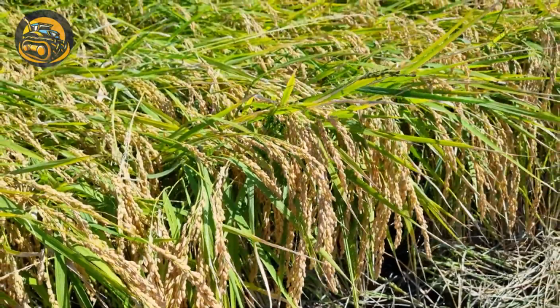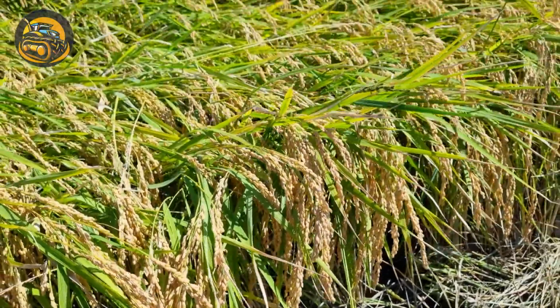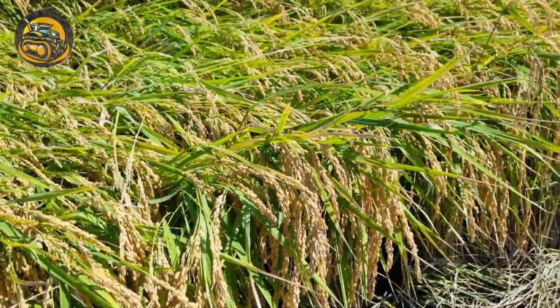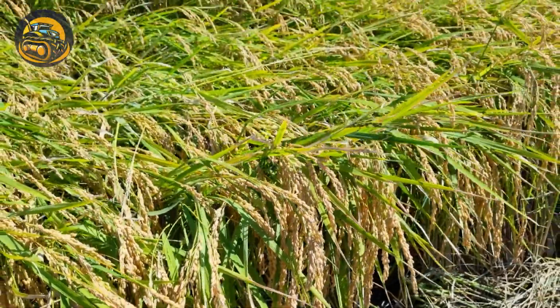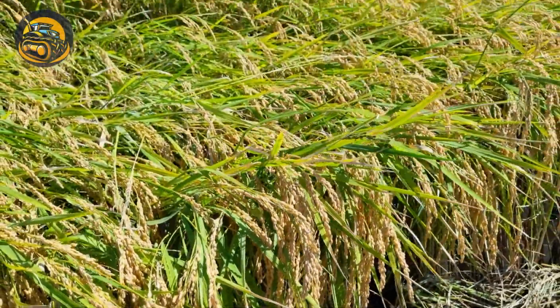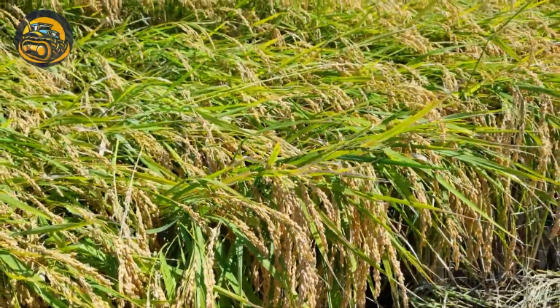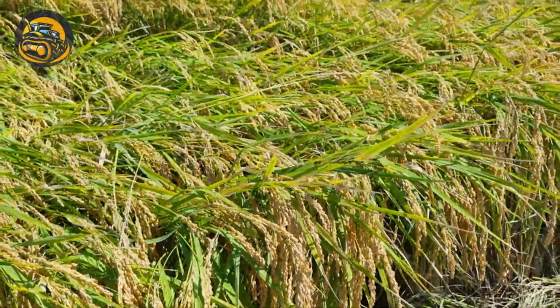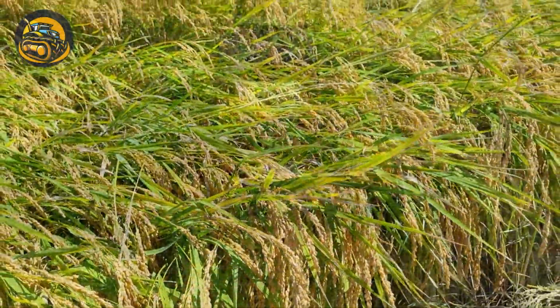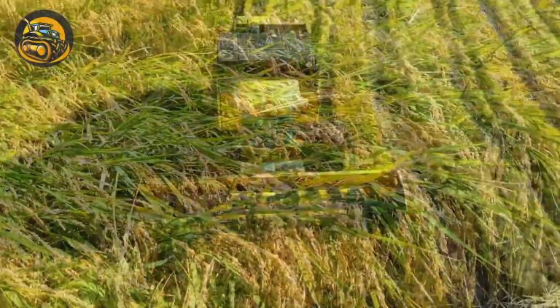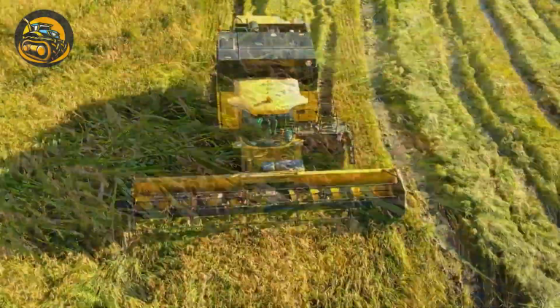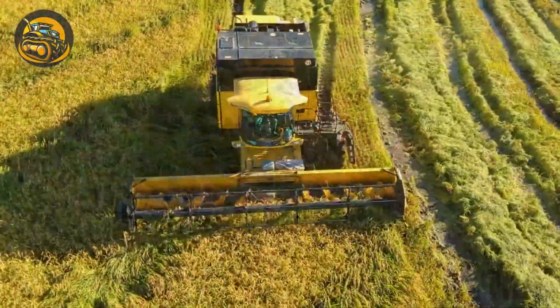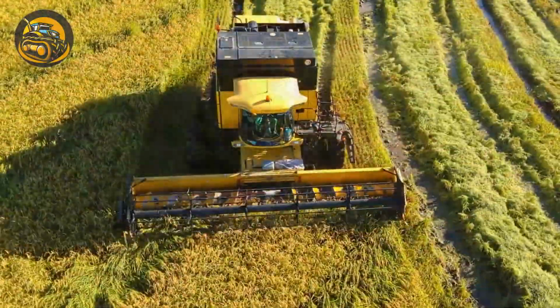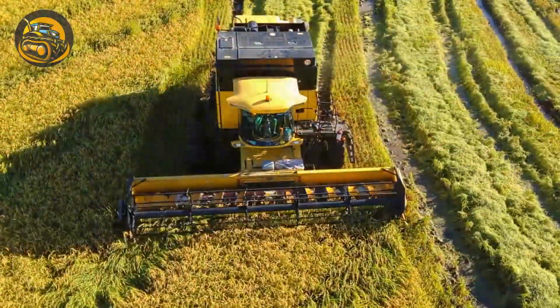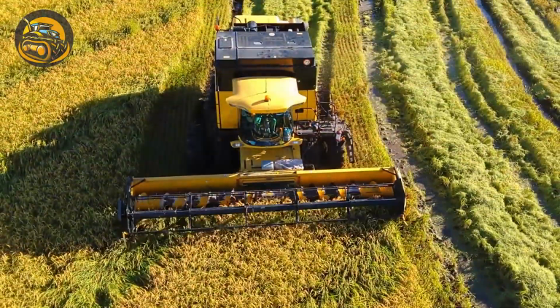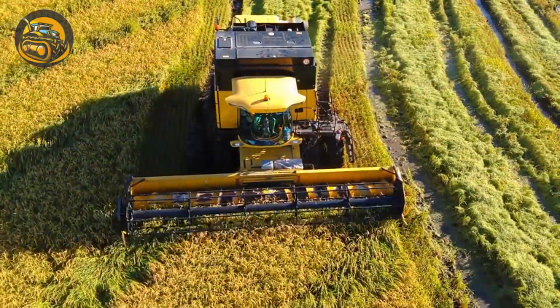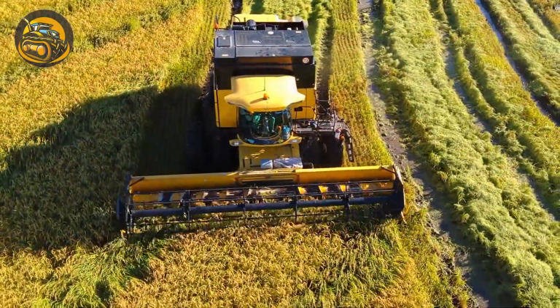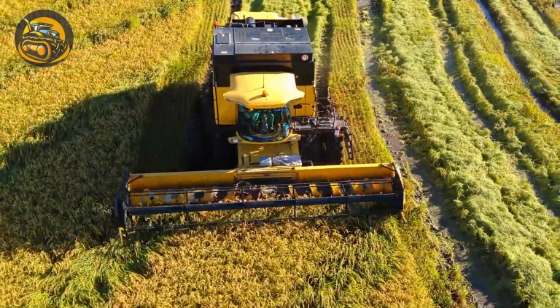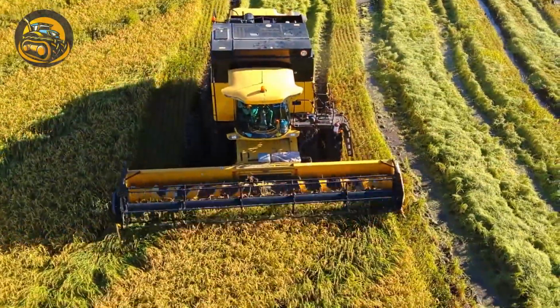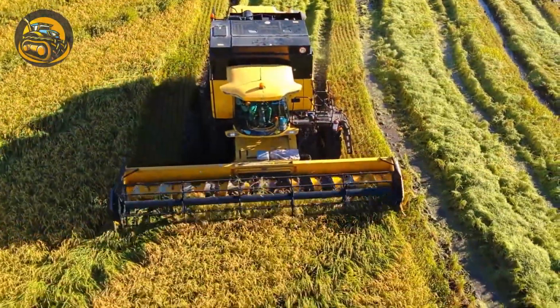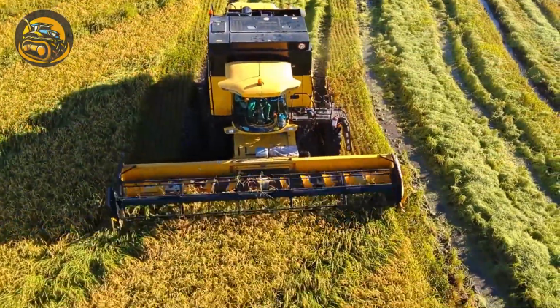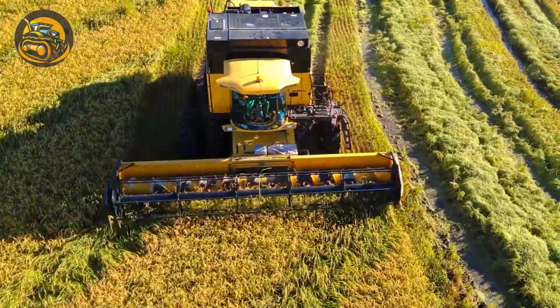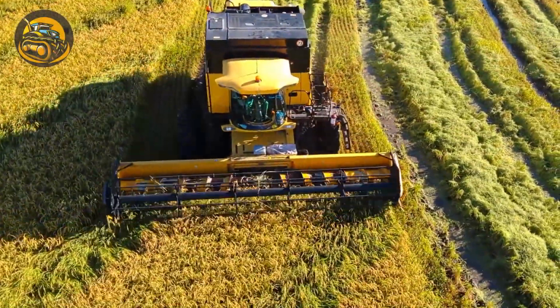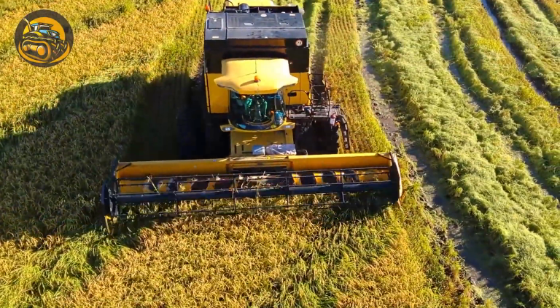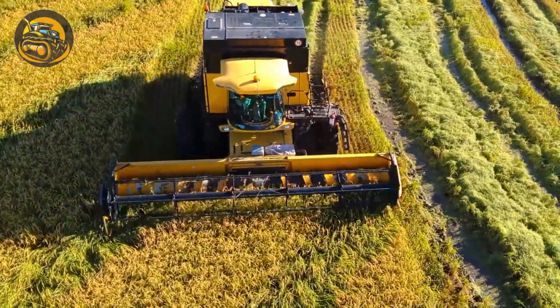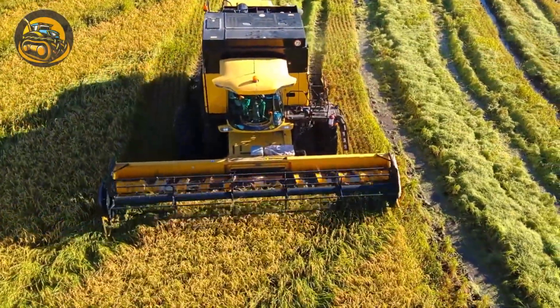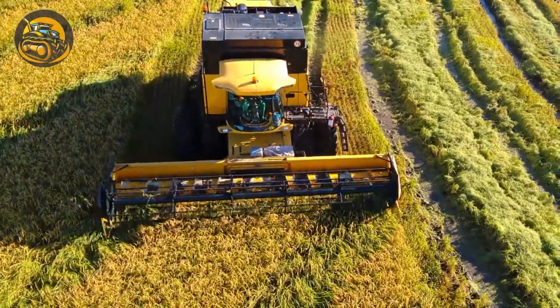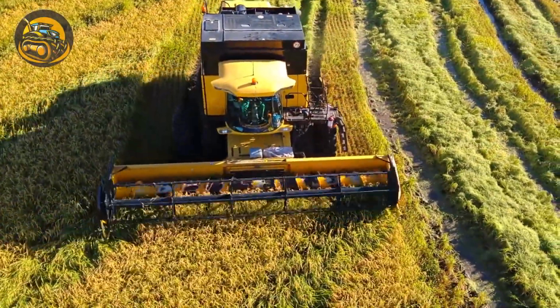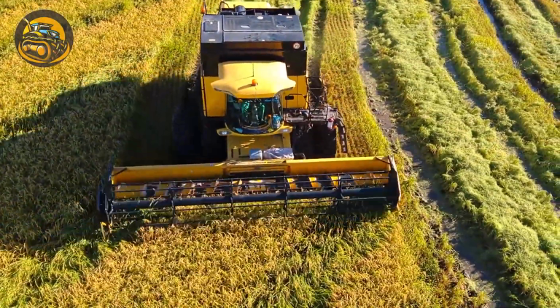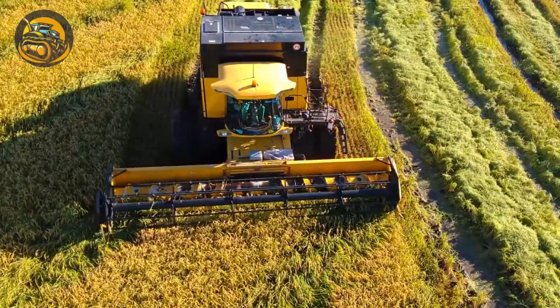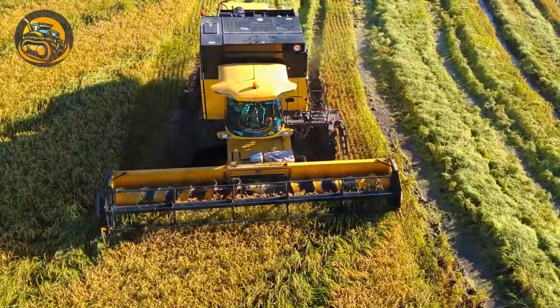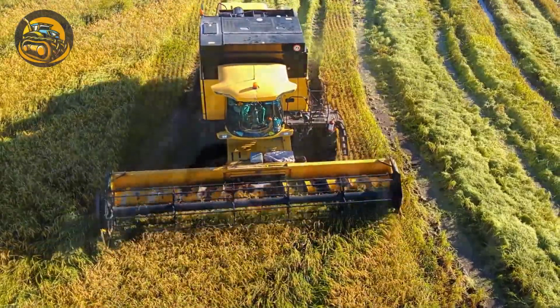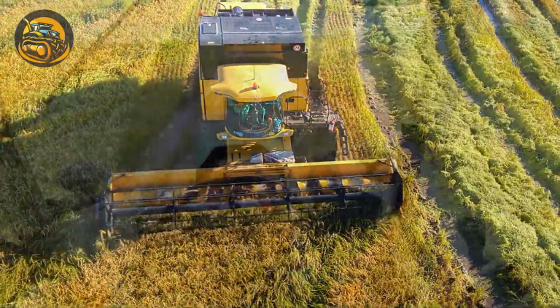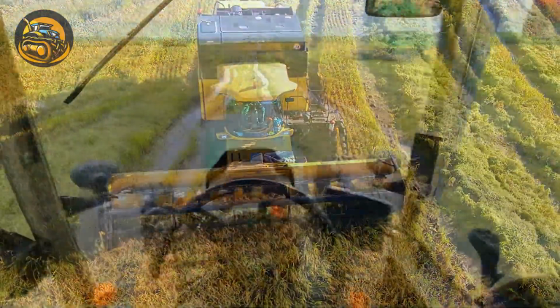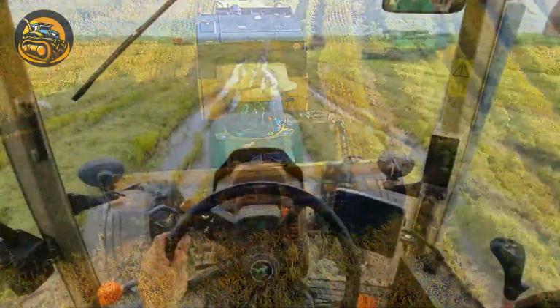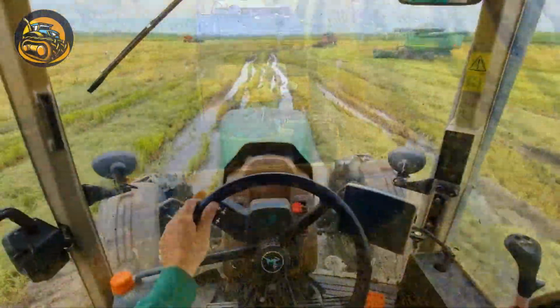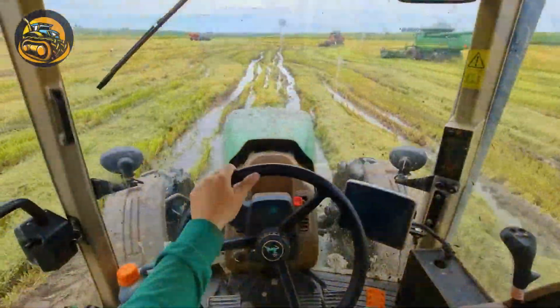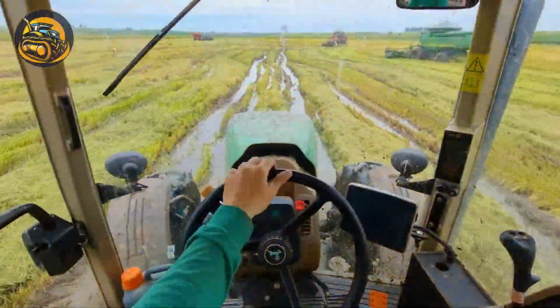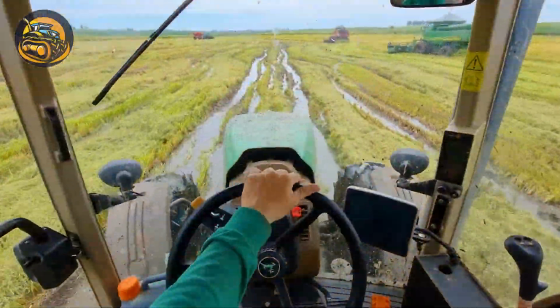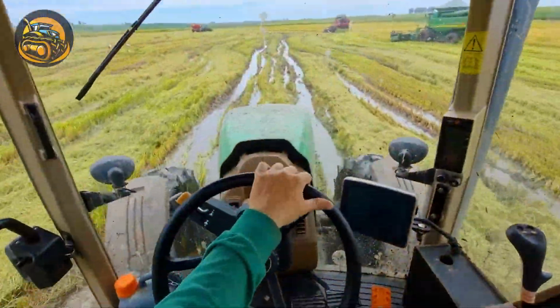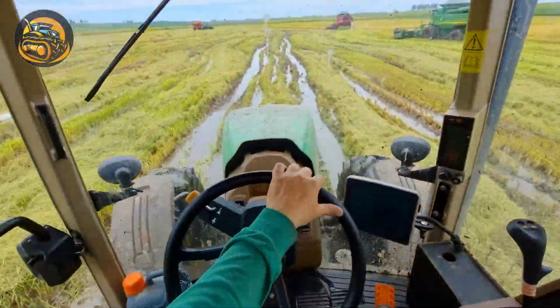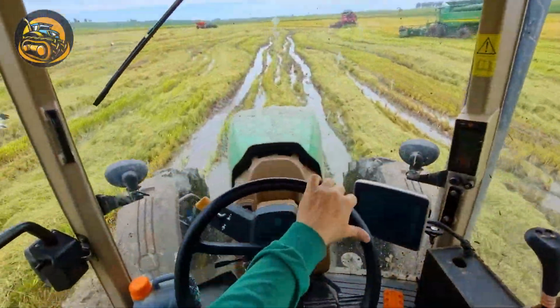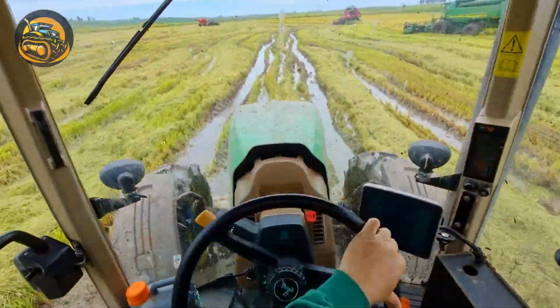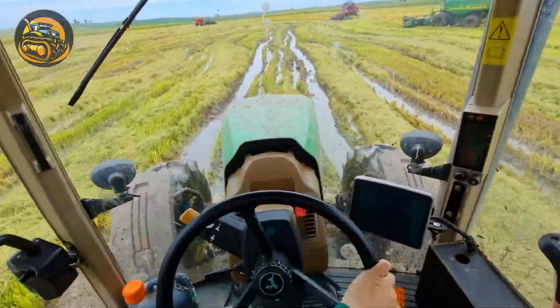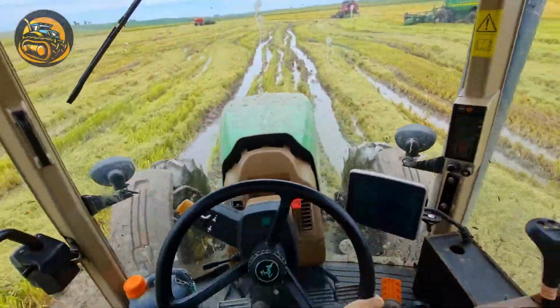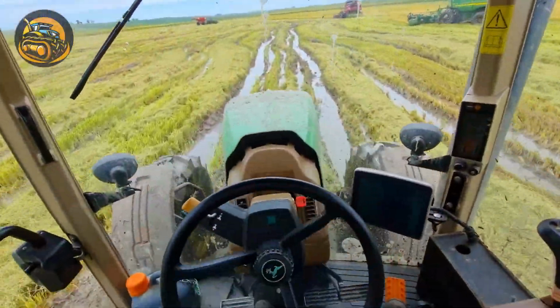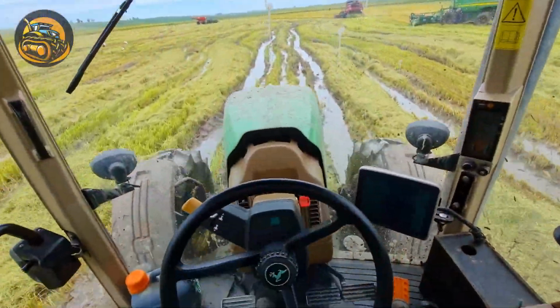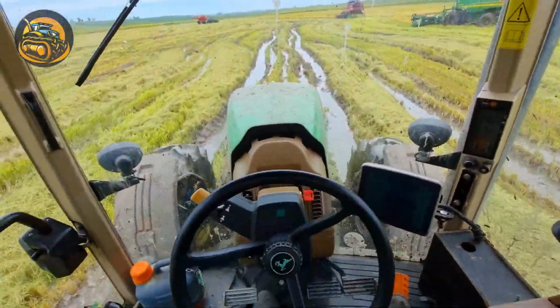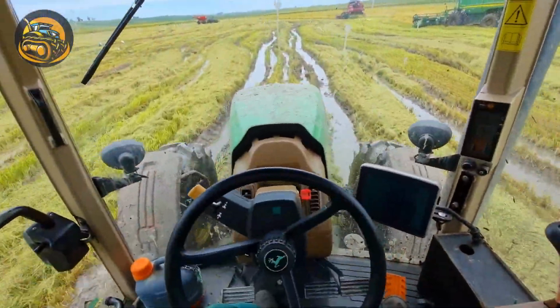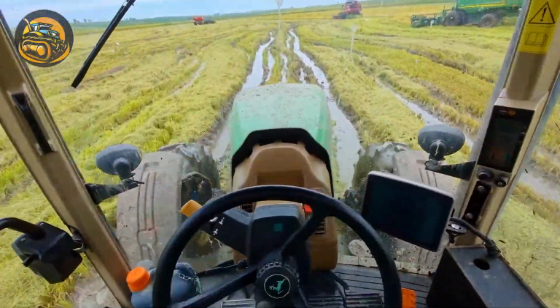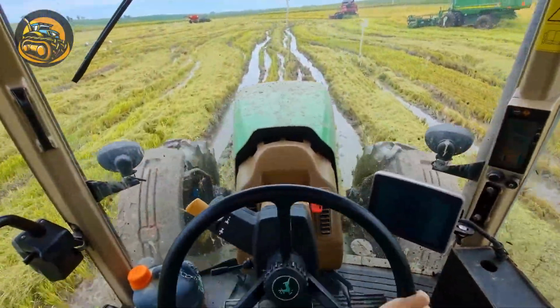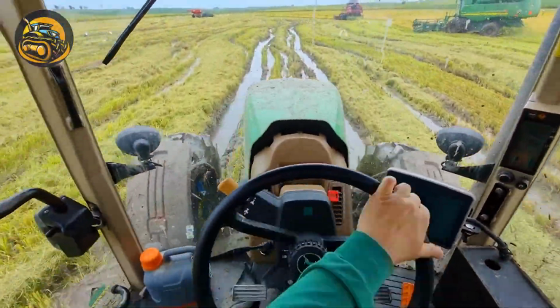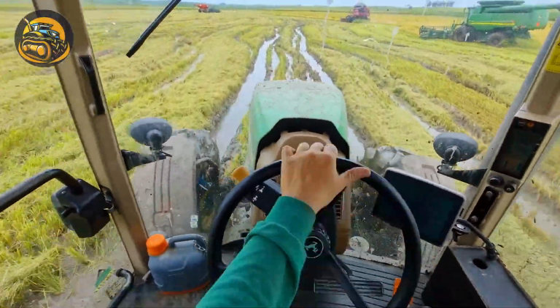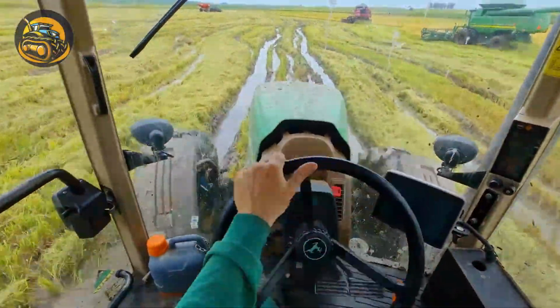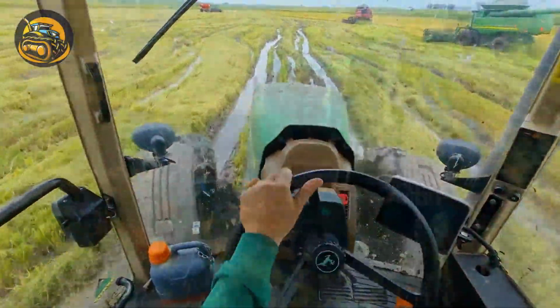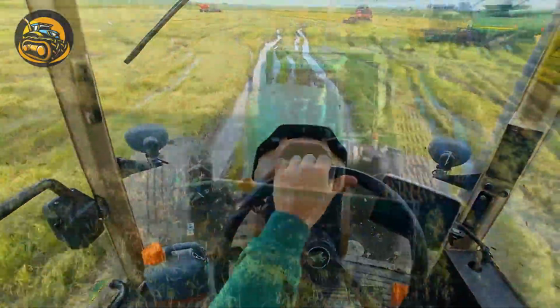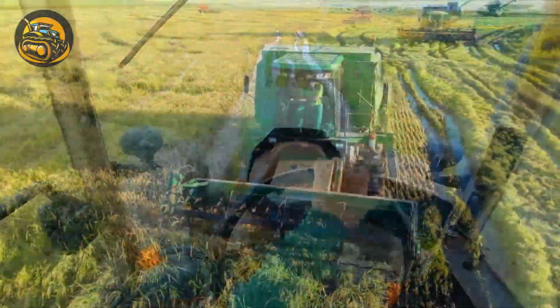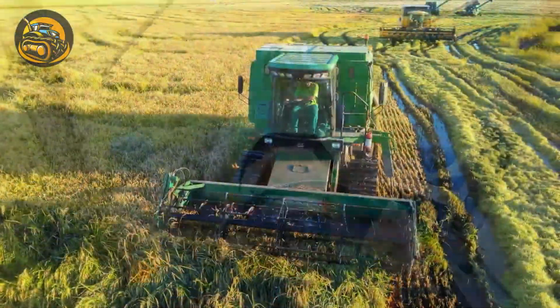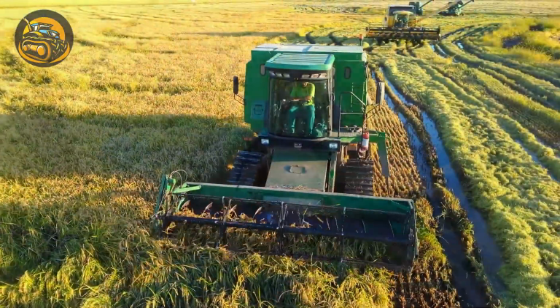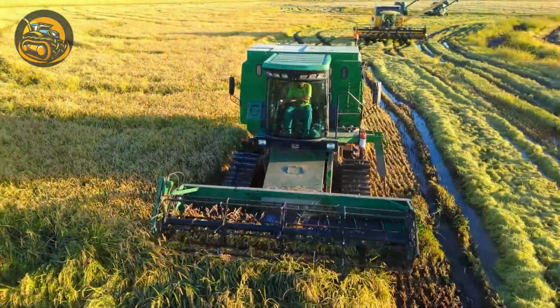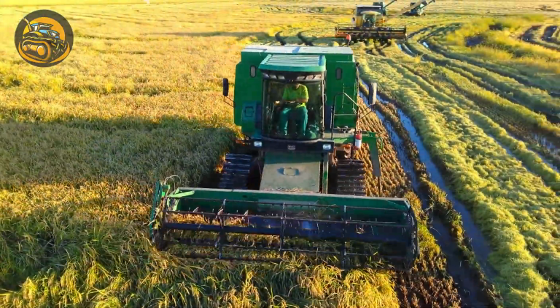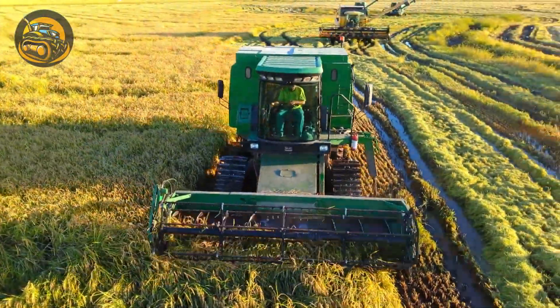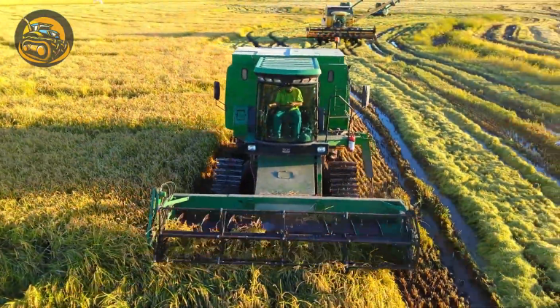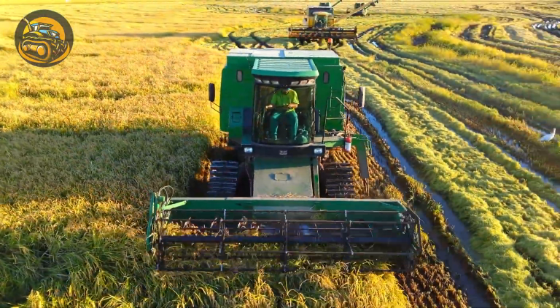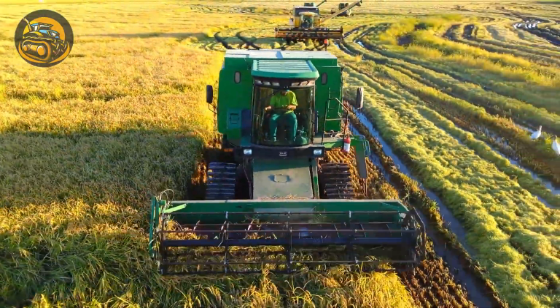Hats off to these rice harvesting machines that have helped revolutionize rice farming all over the world.